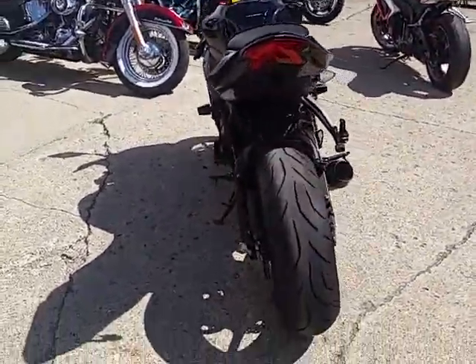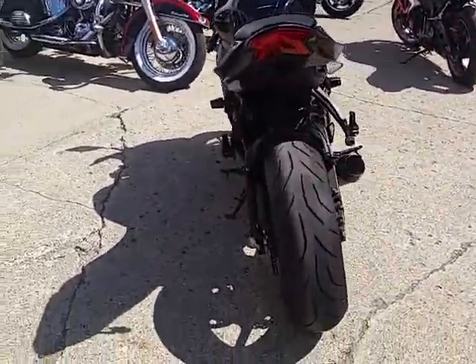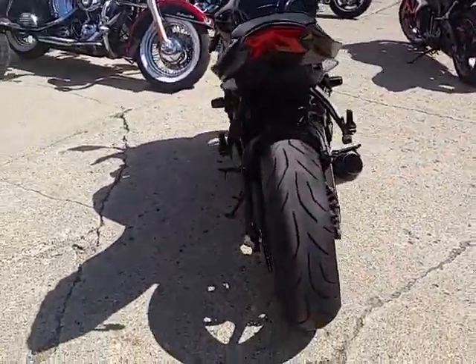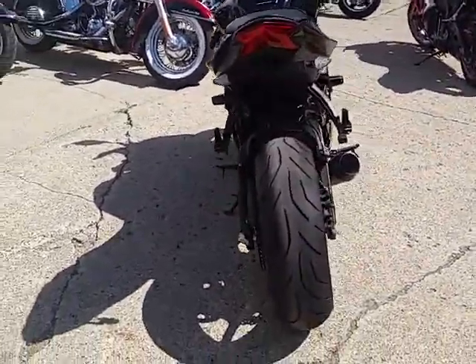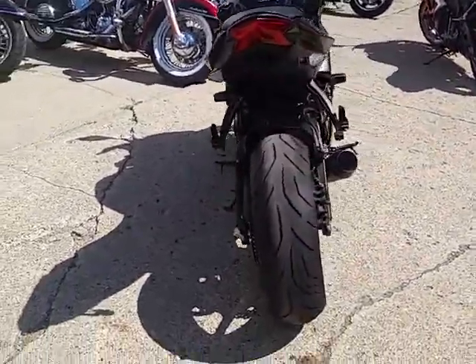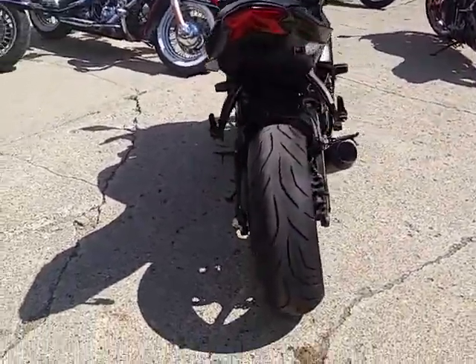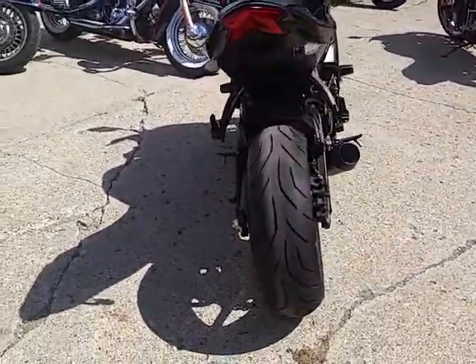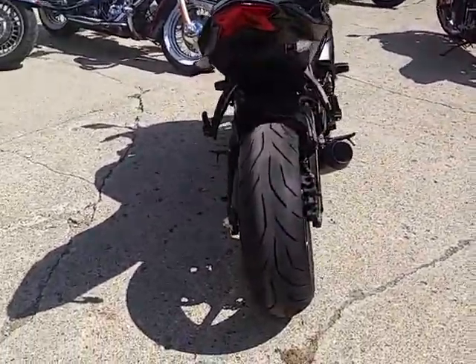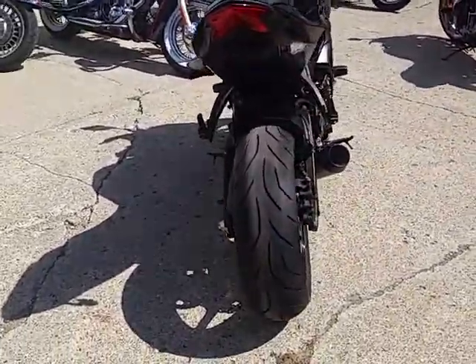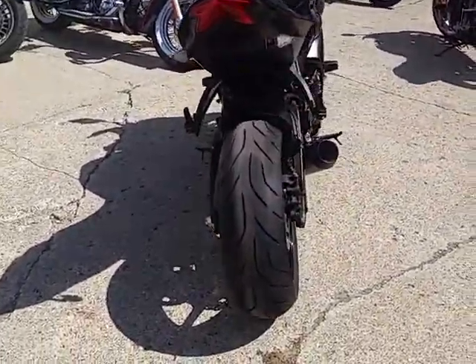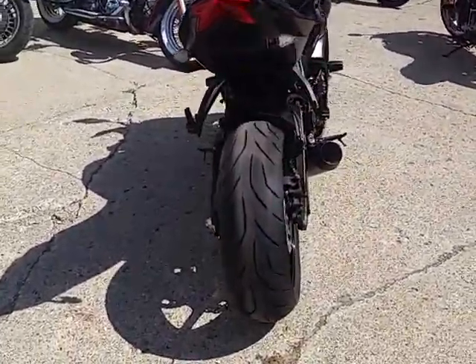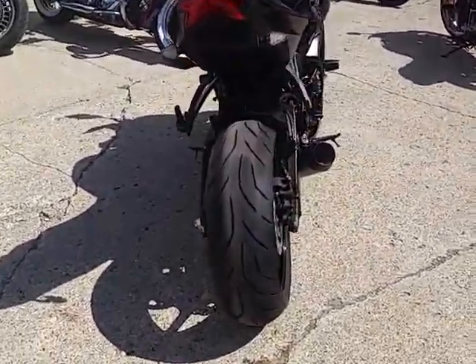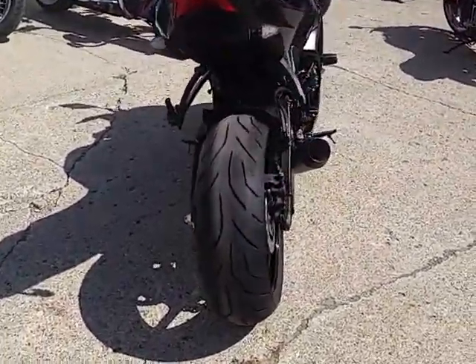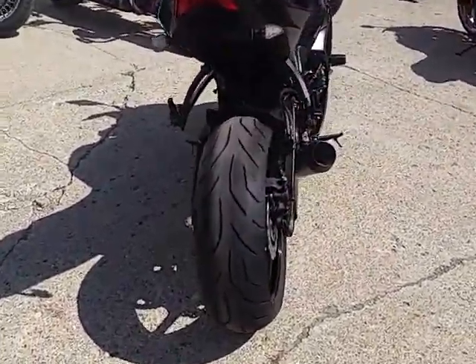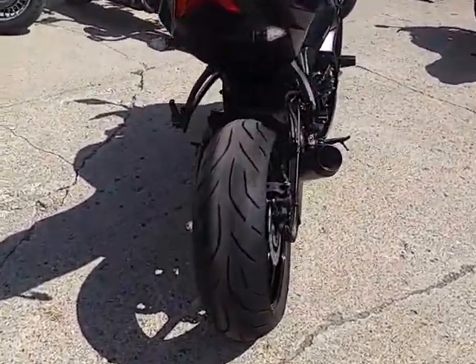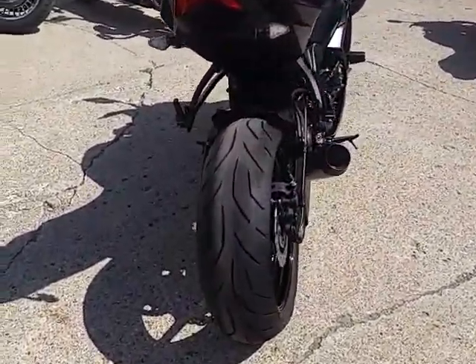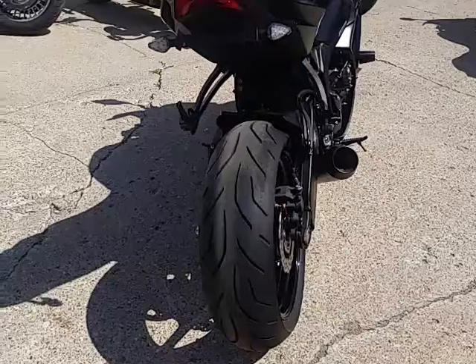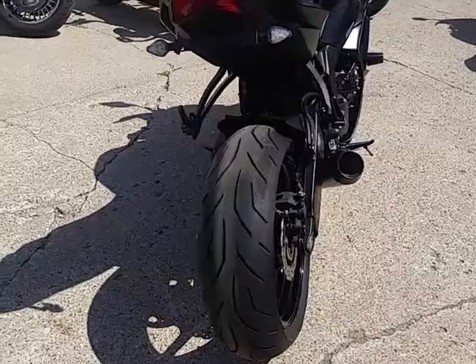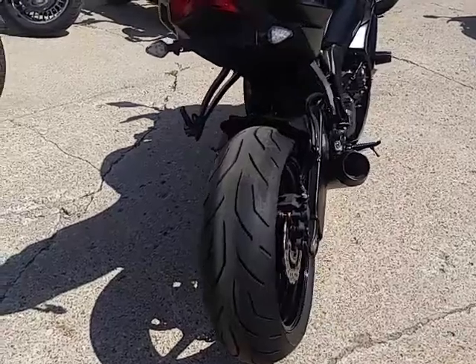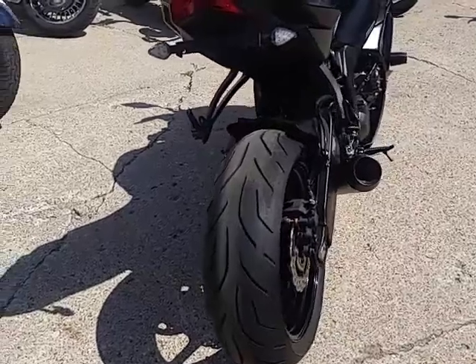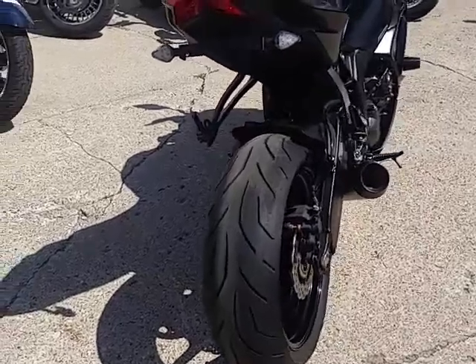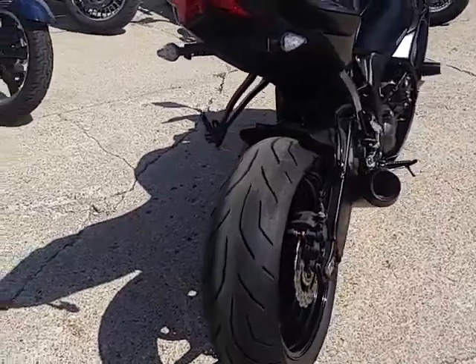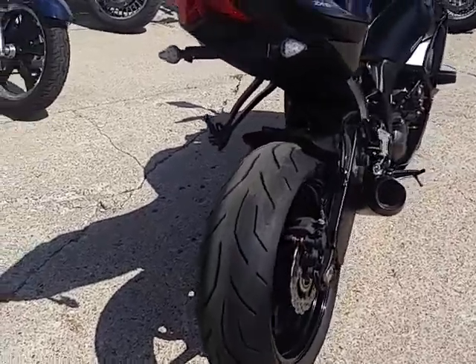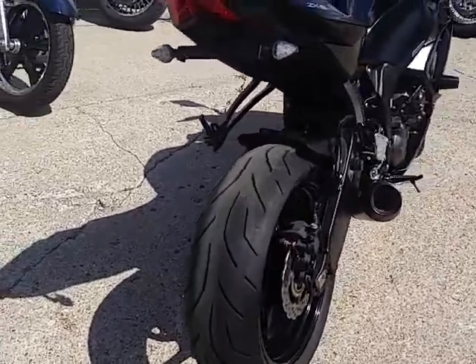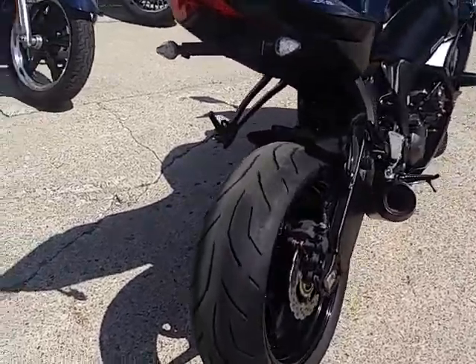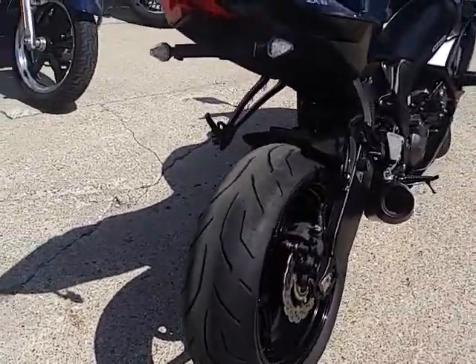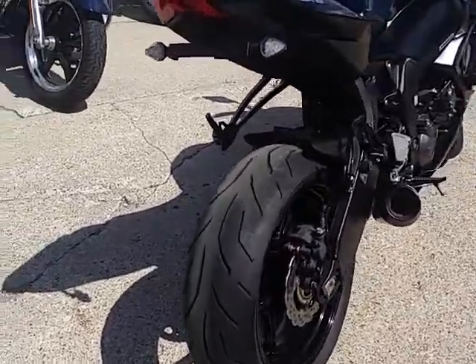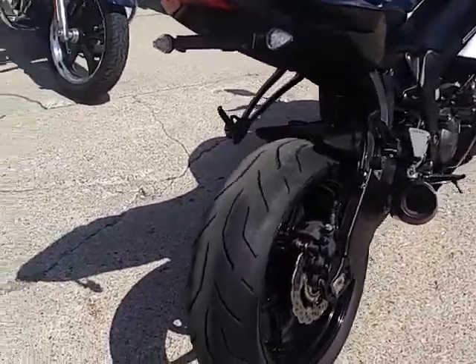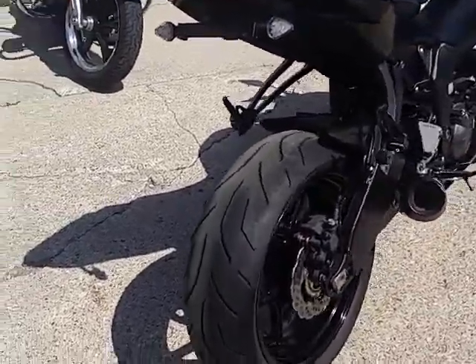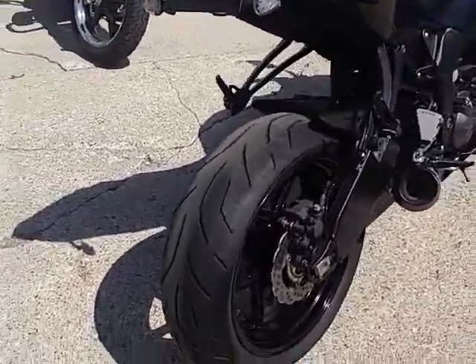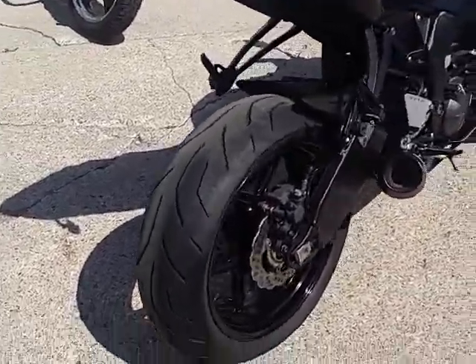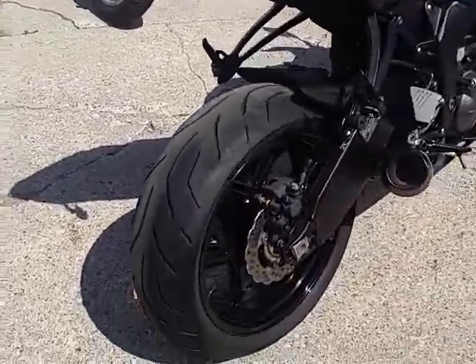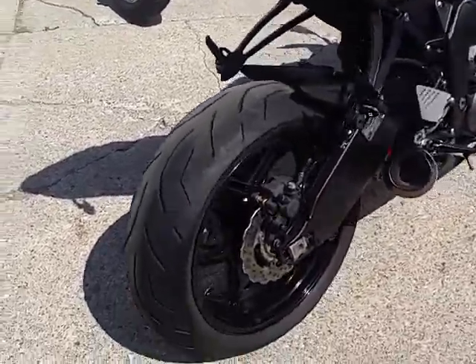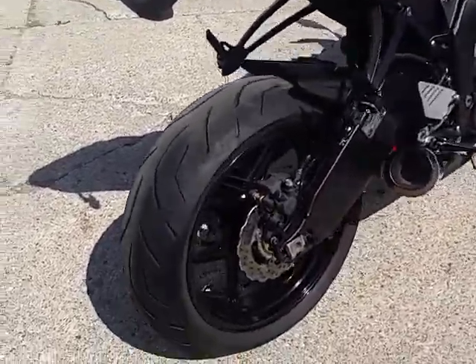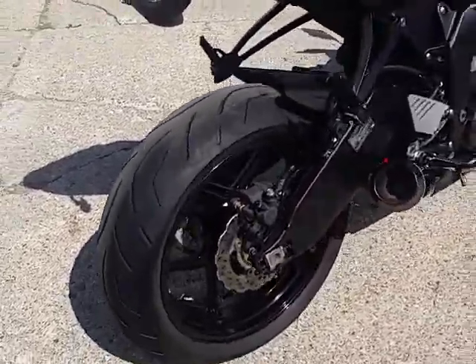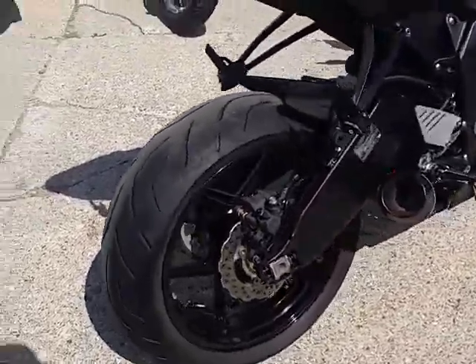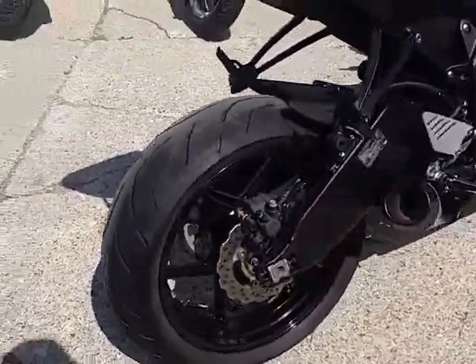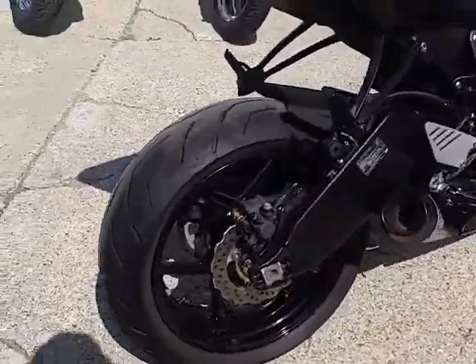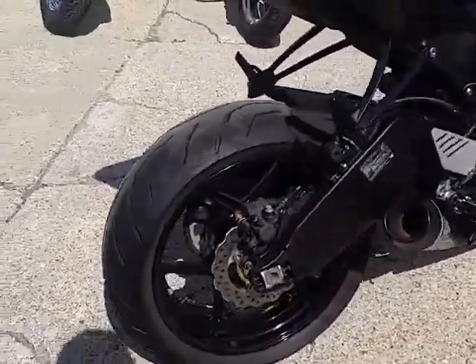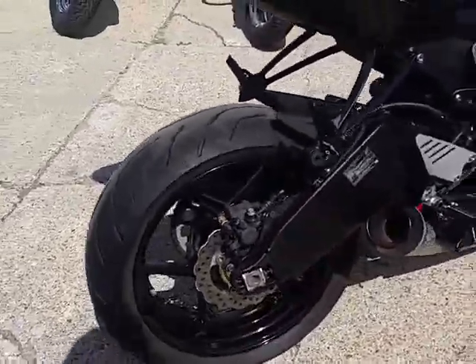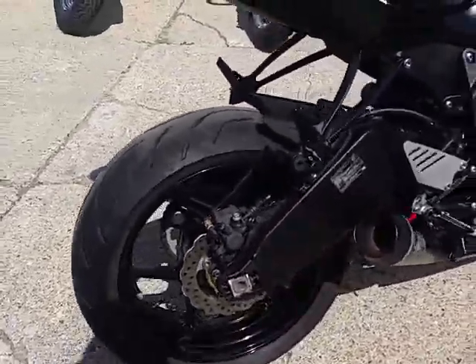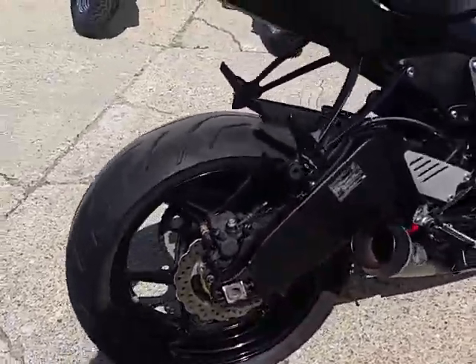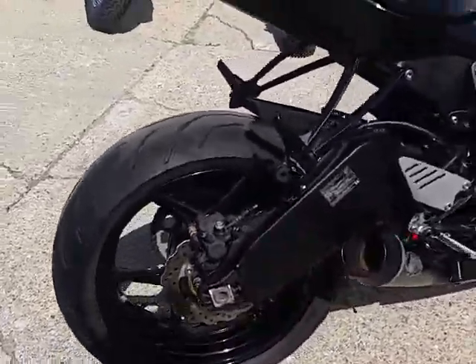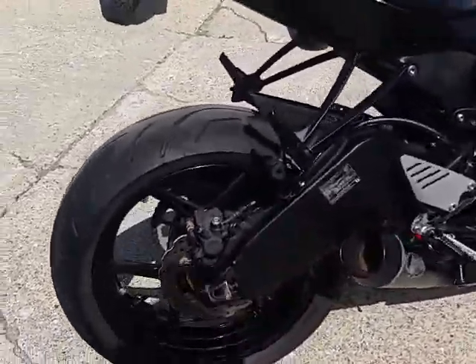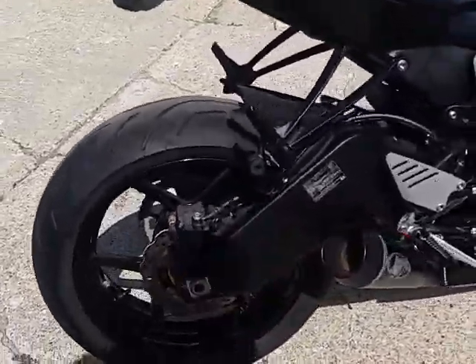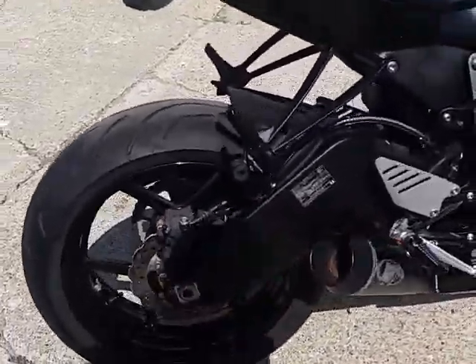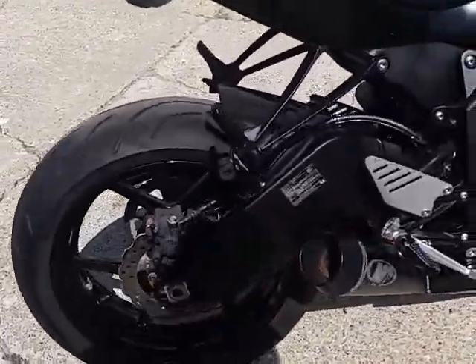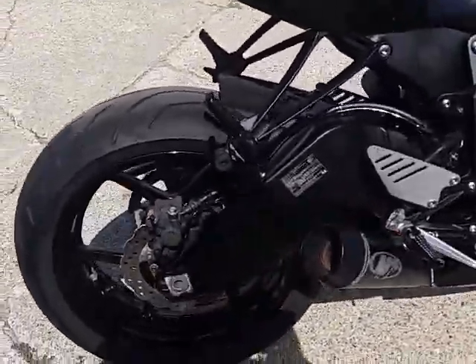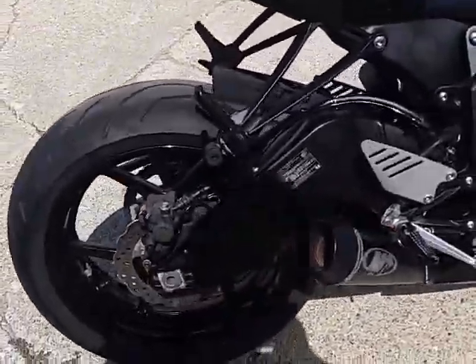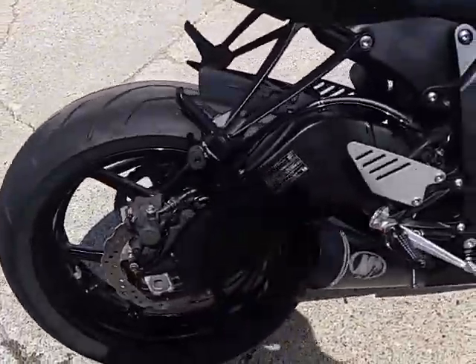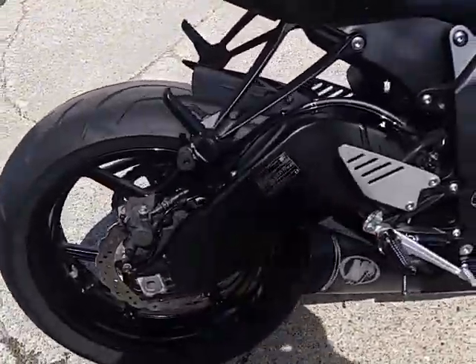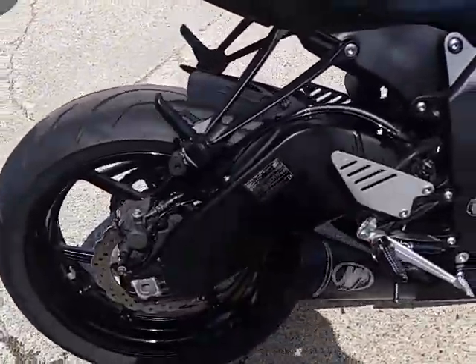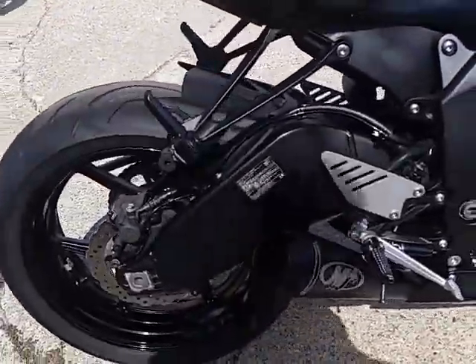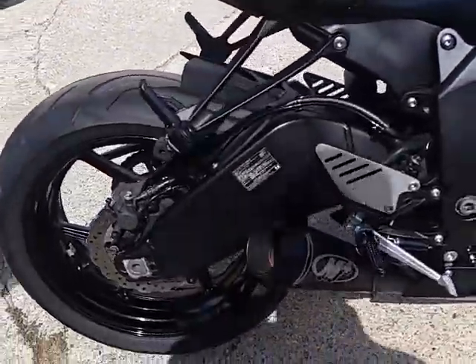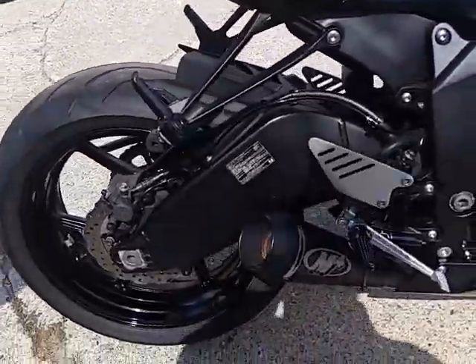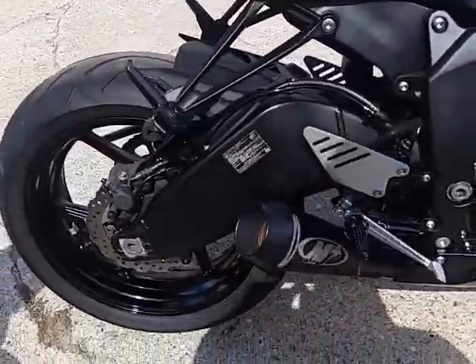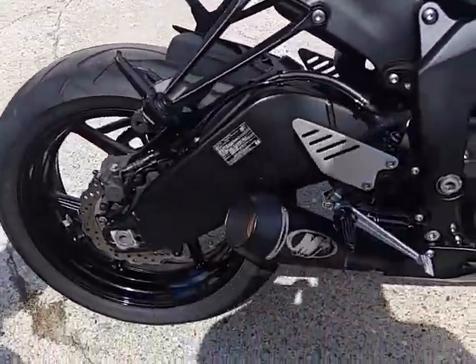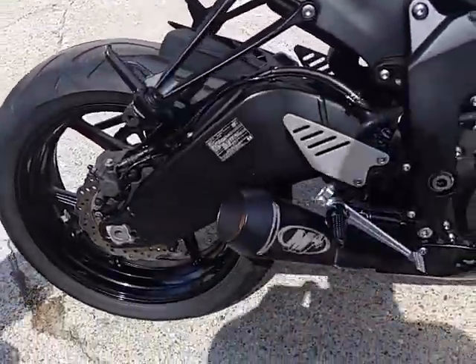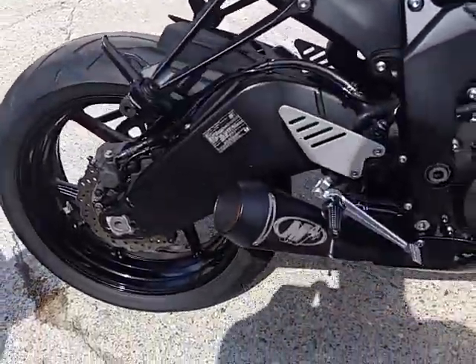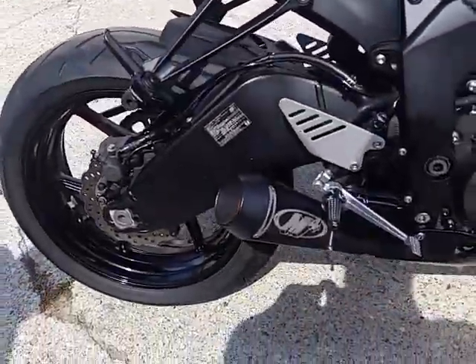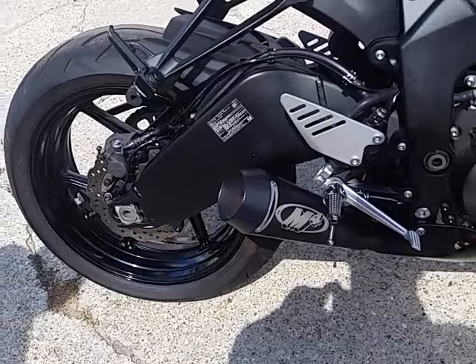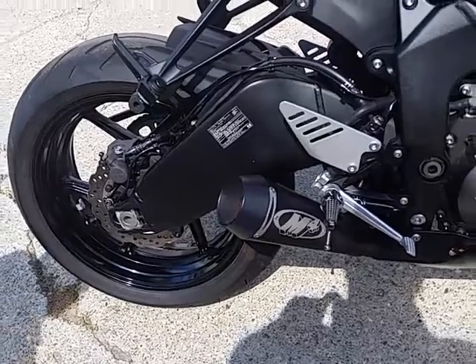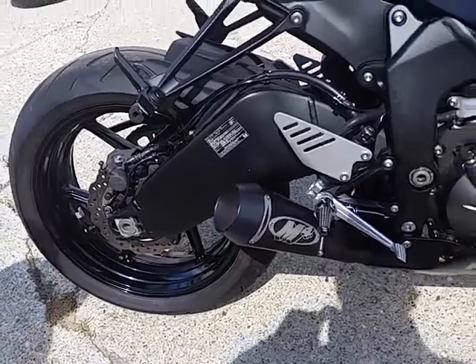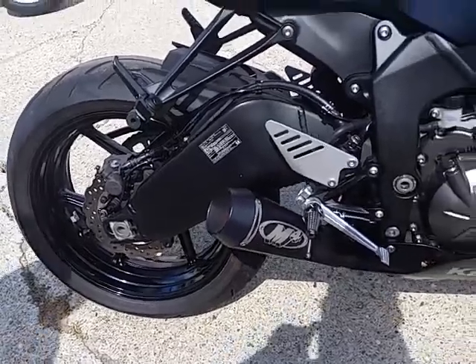Why buy new? You can save thousands. Tear up the streets on this low-mileage certified warranty ZX-6R — $79.99.